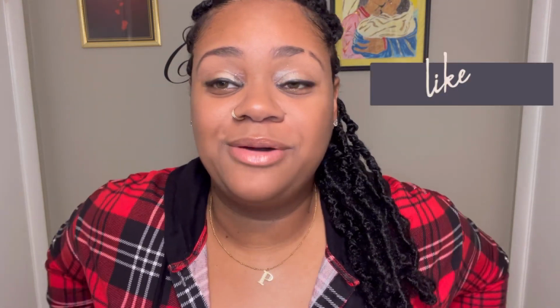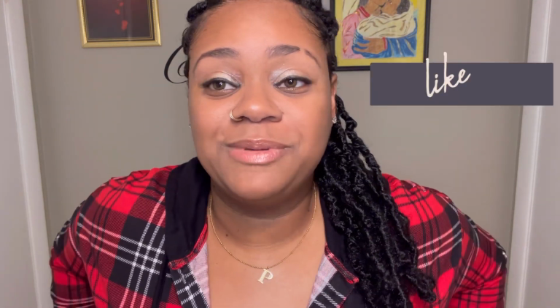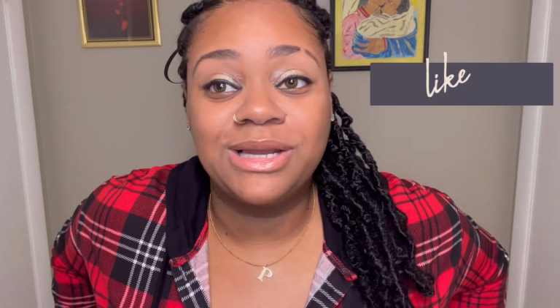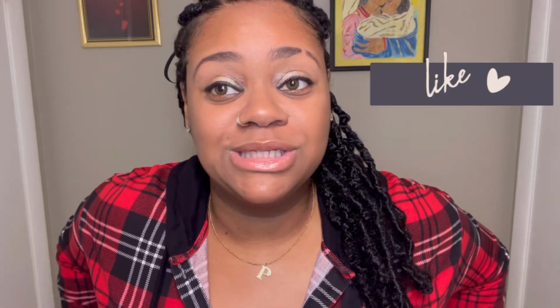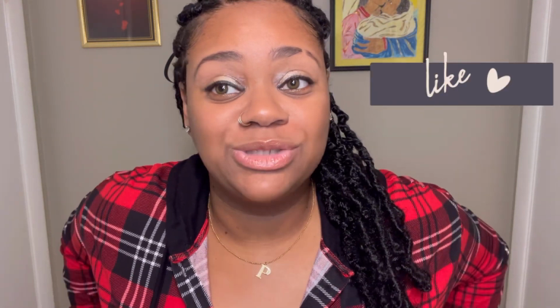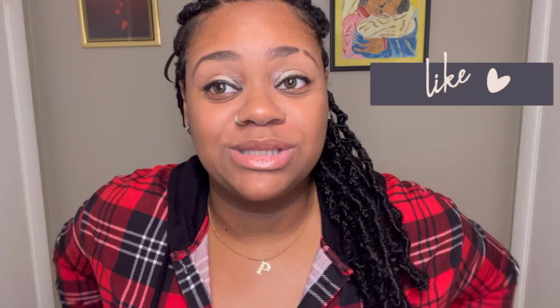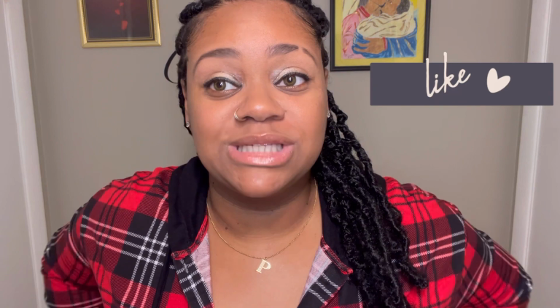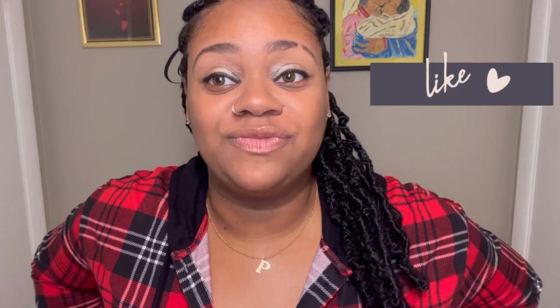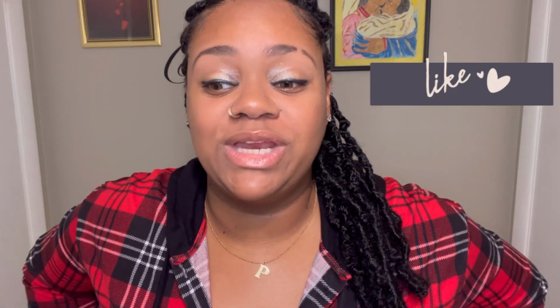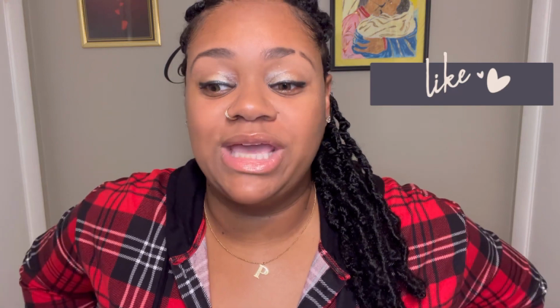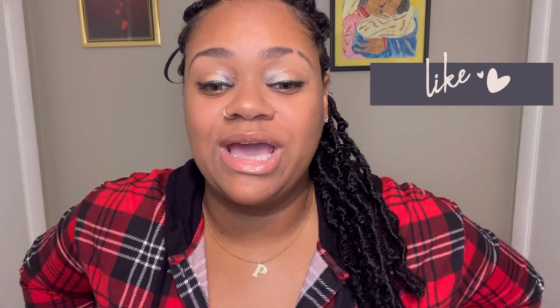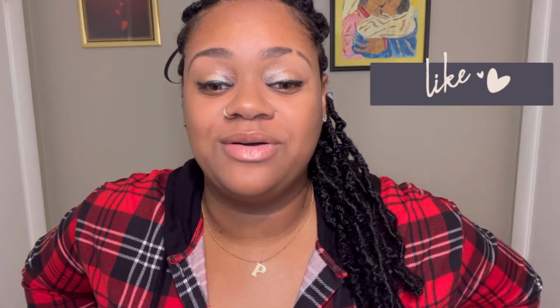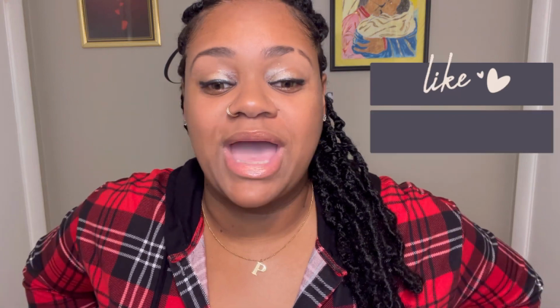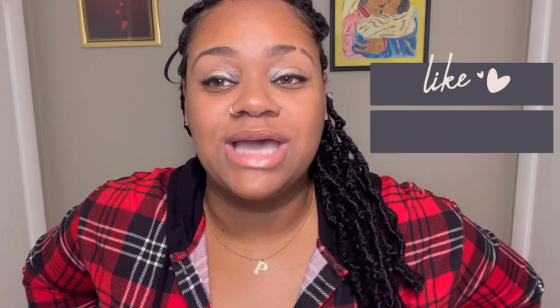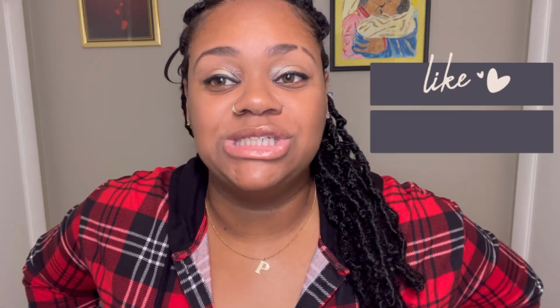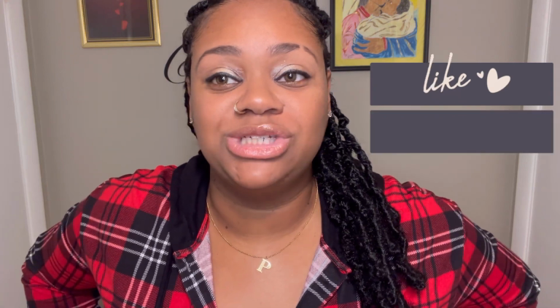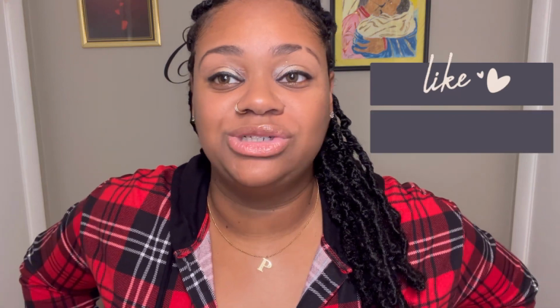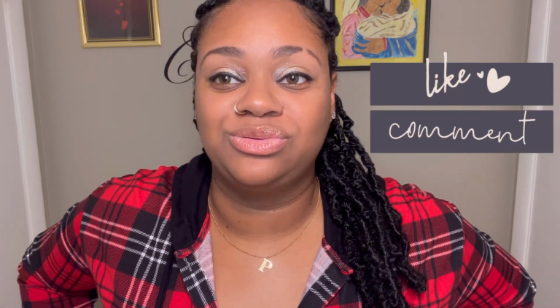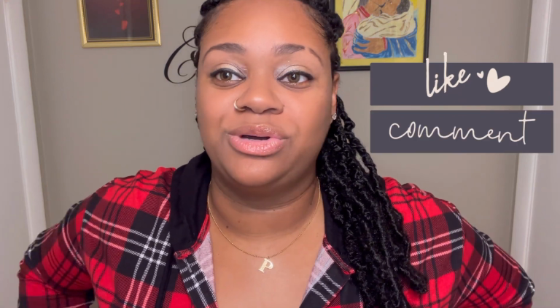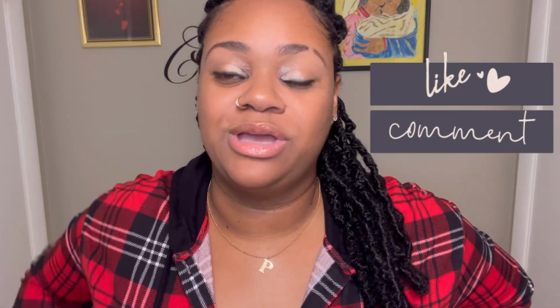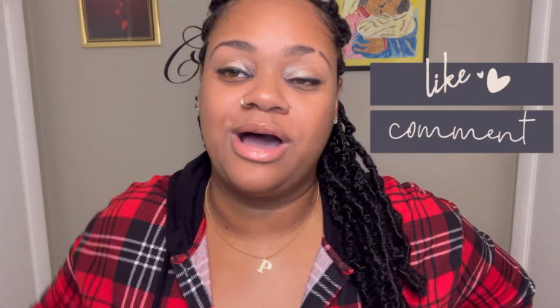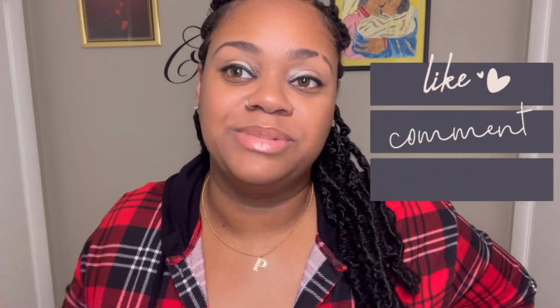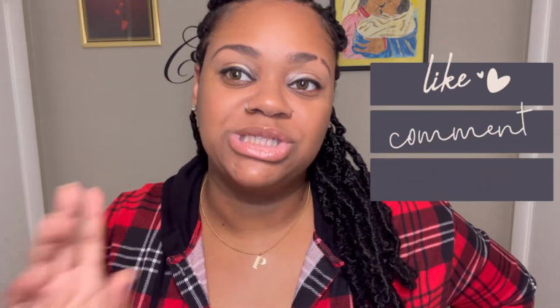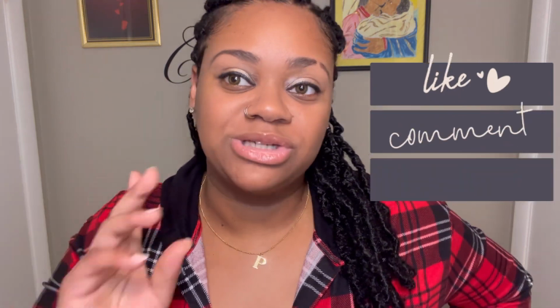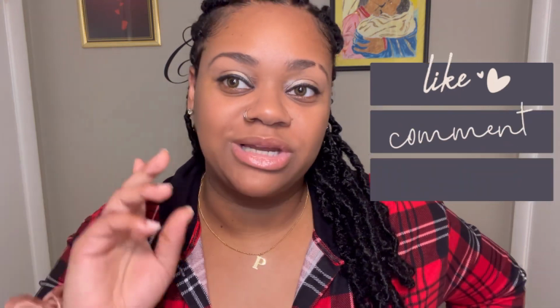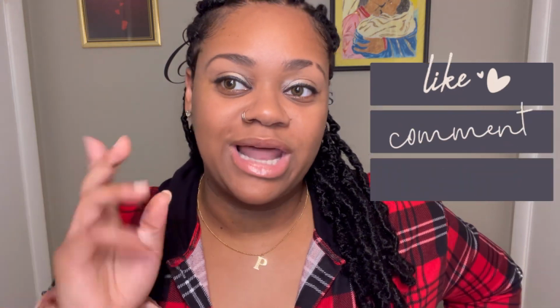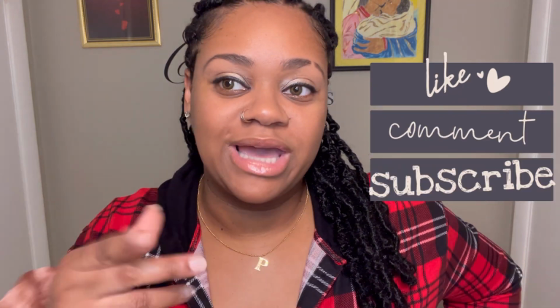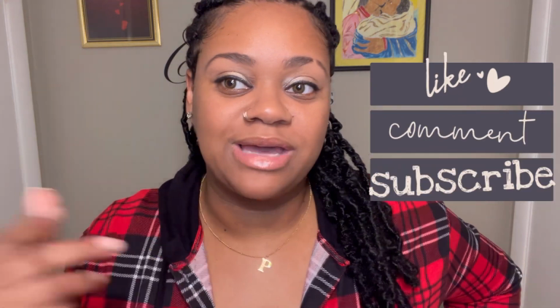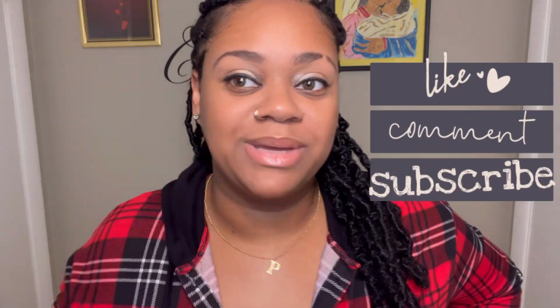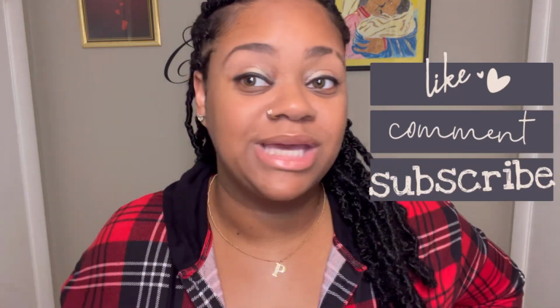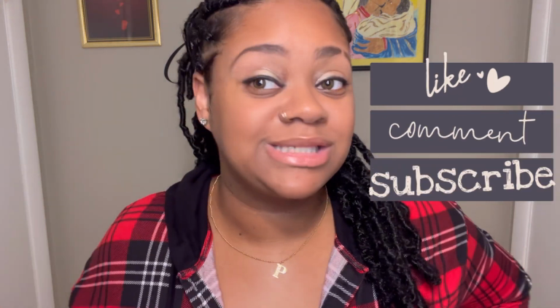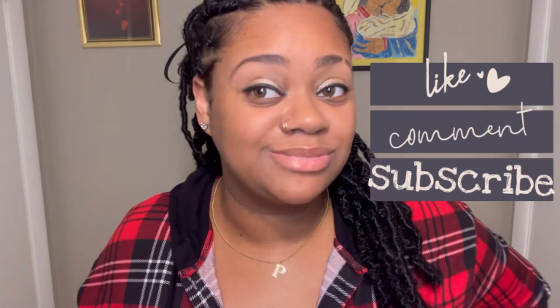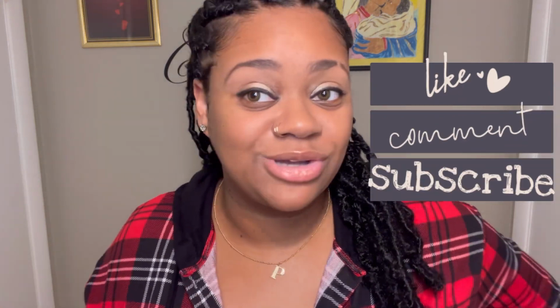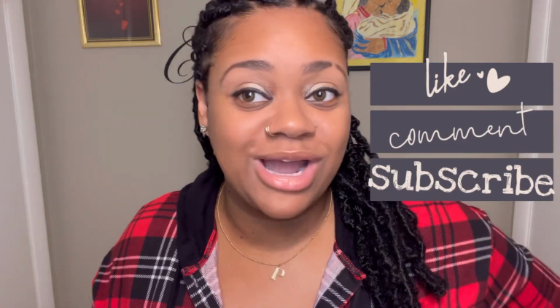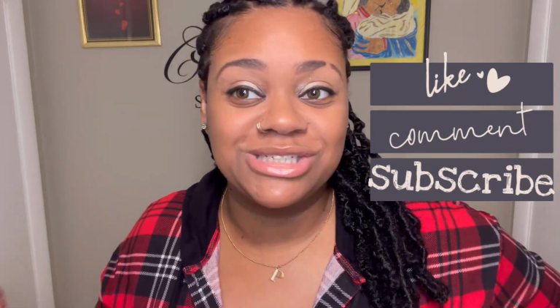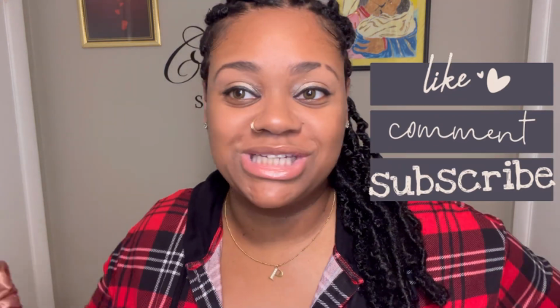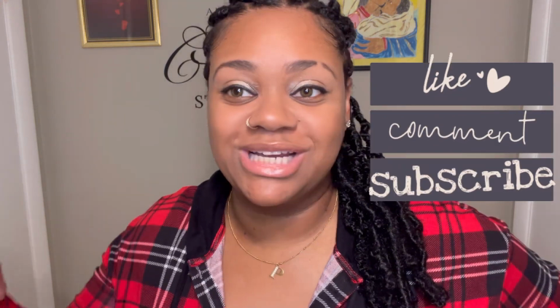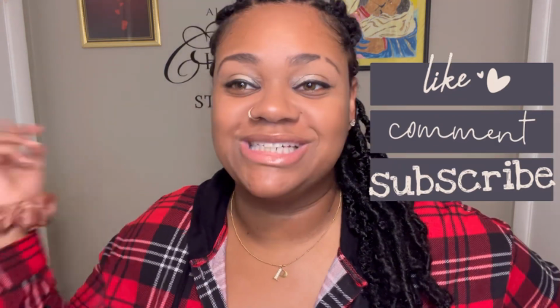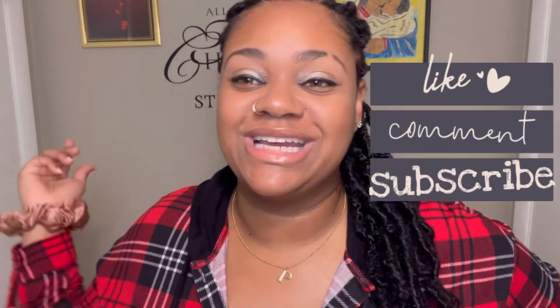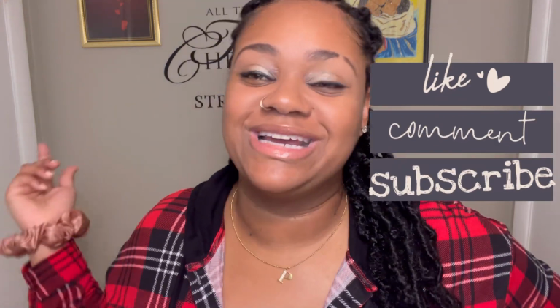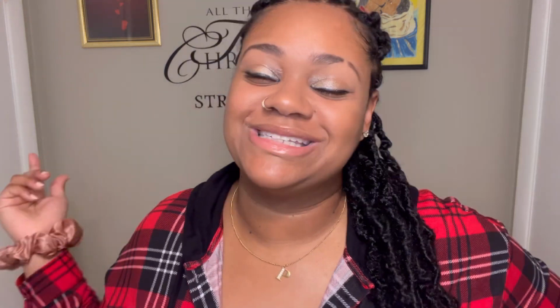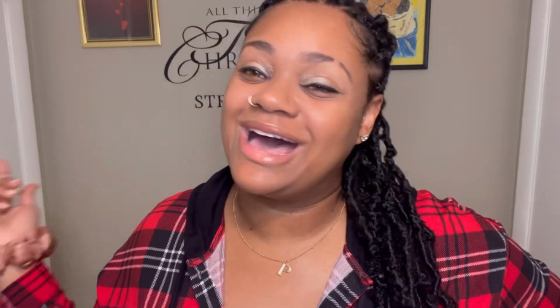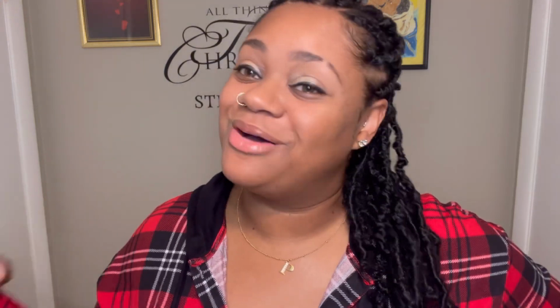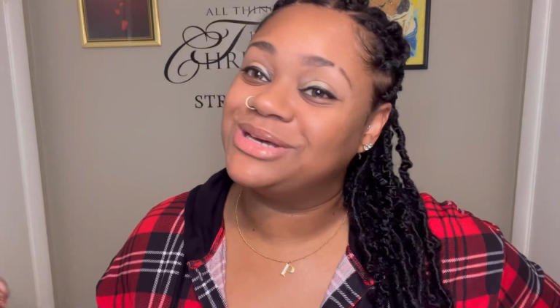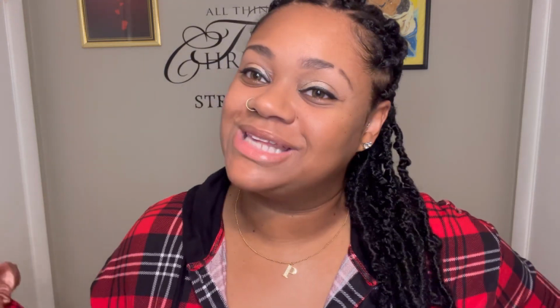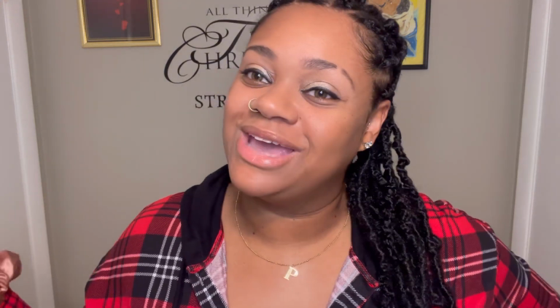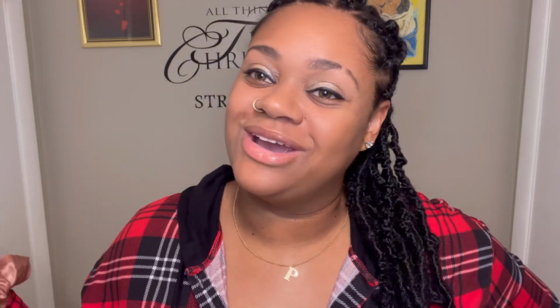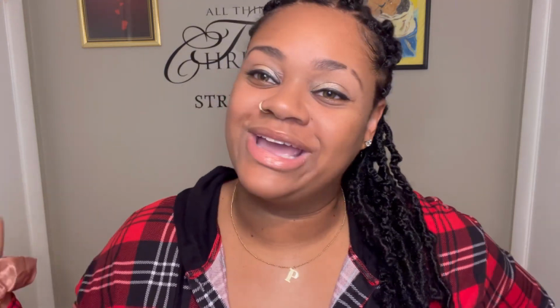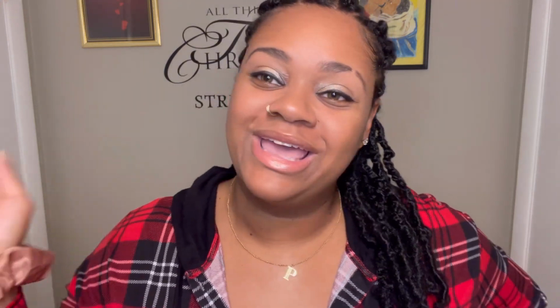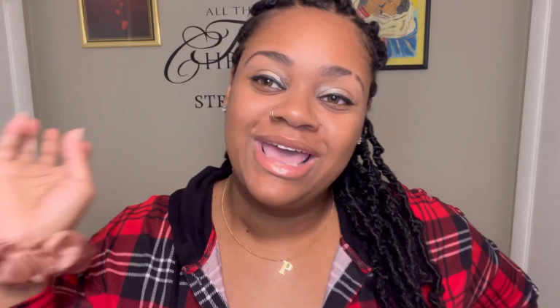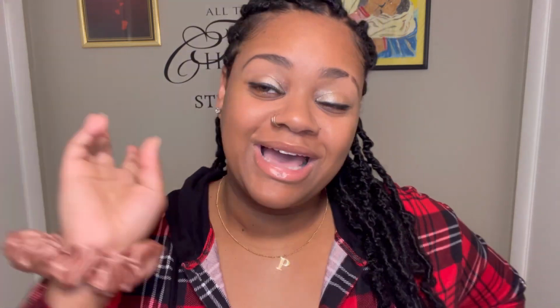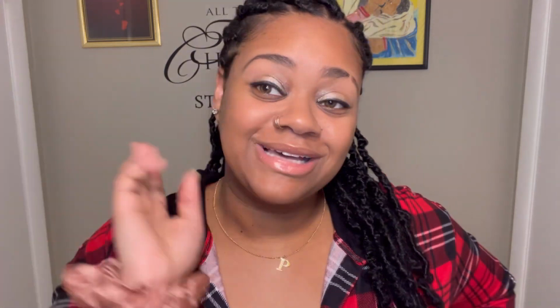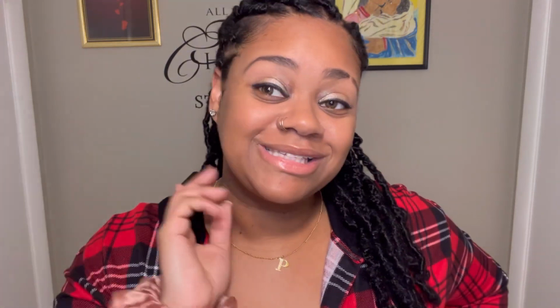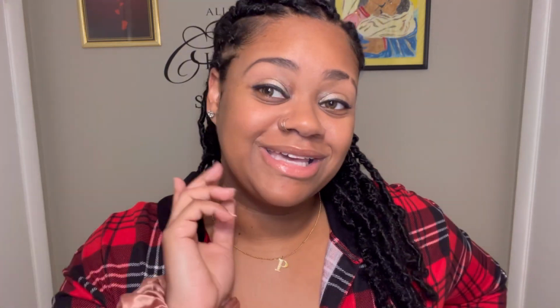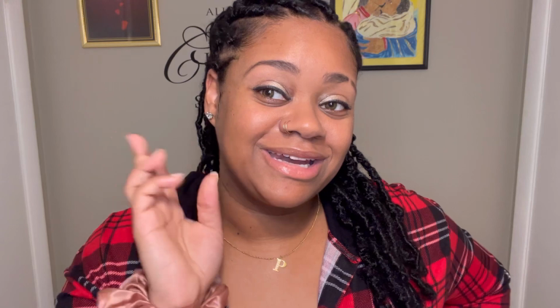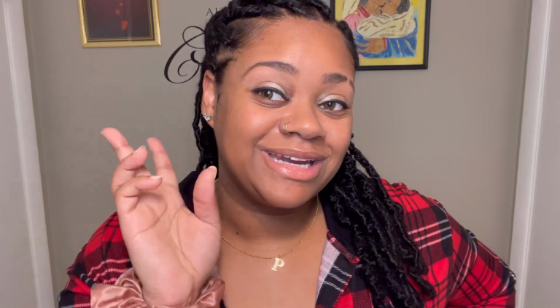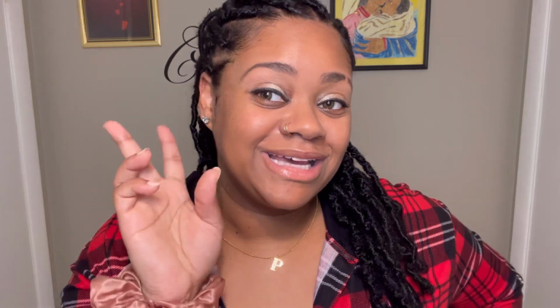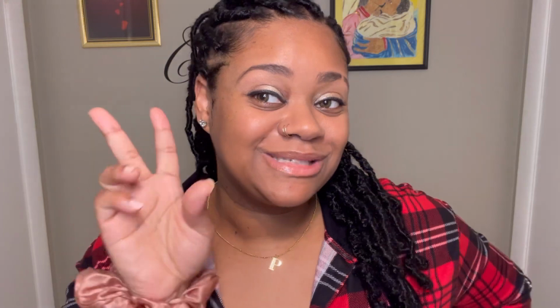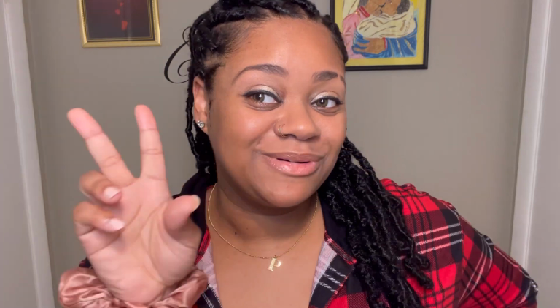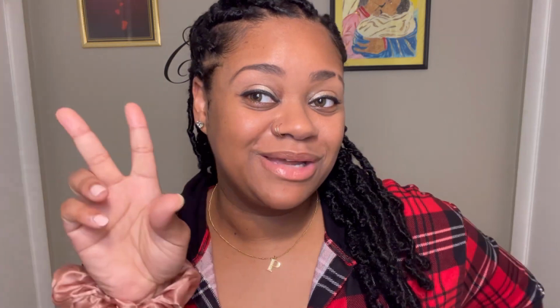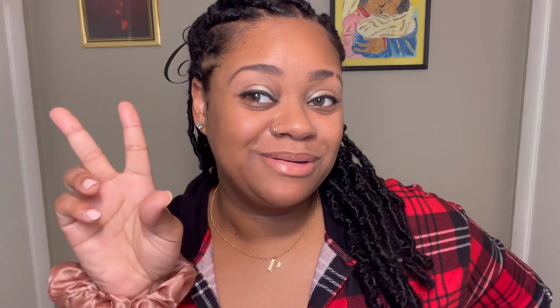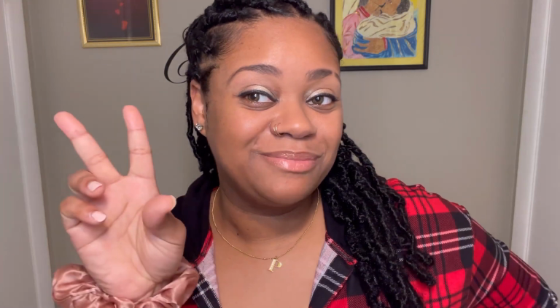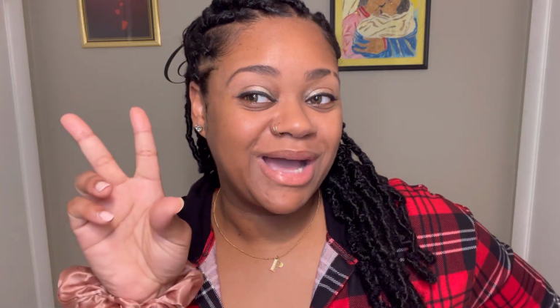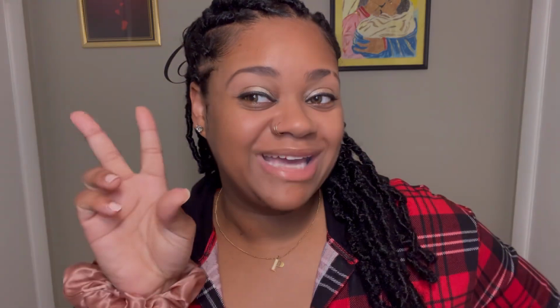I hope y'all enjoyed this video. Y'all be sure to like, comment, and subscribe. Sharing is always caring. I'll see you on the next one. Bye!